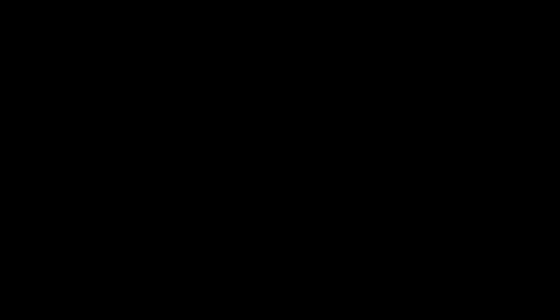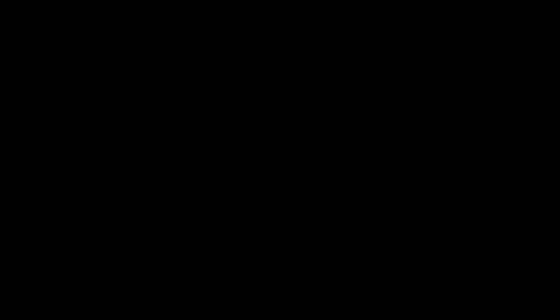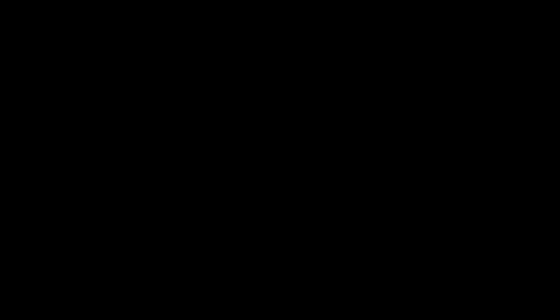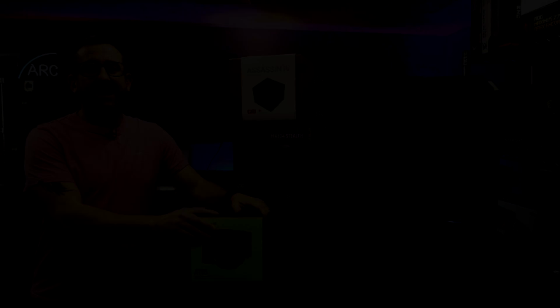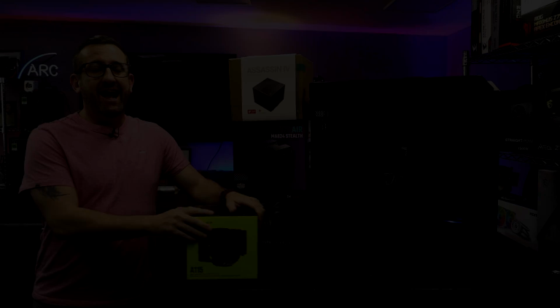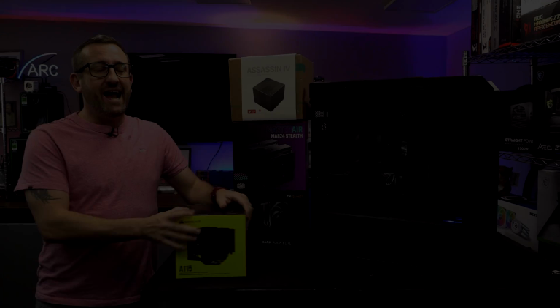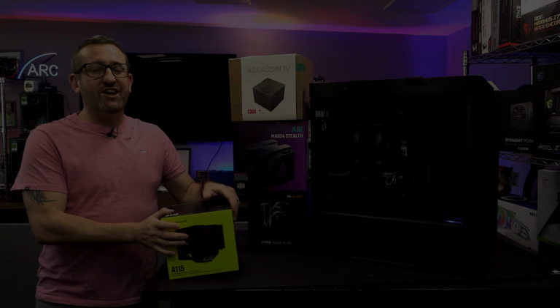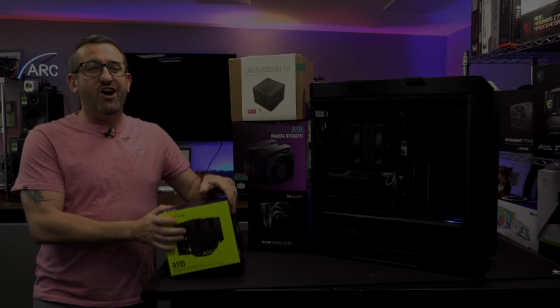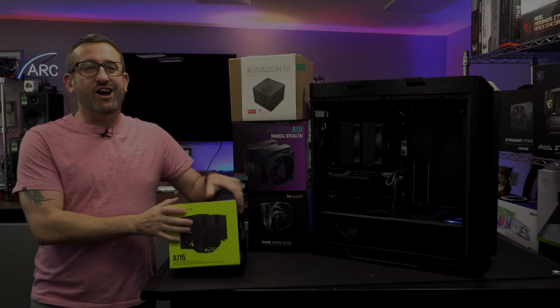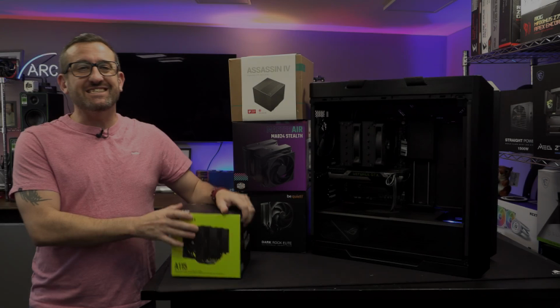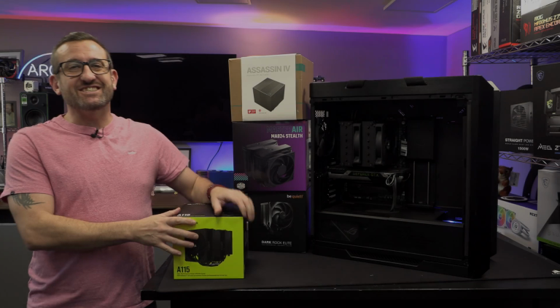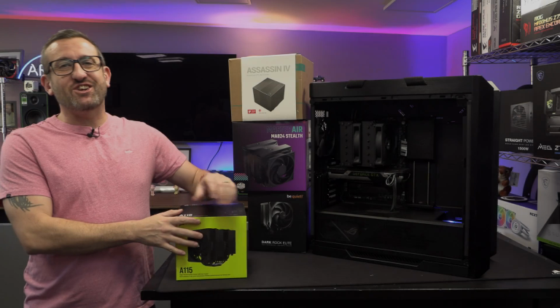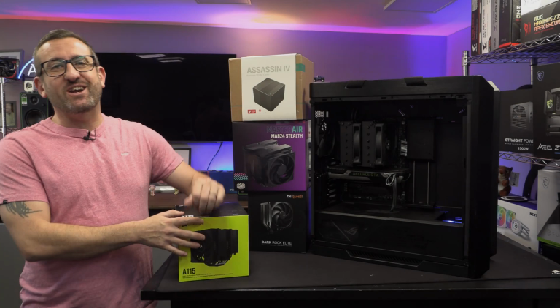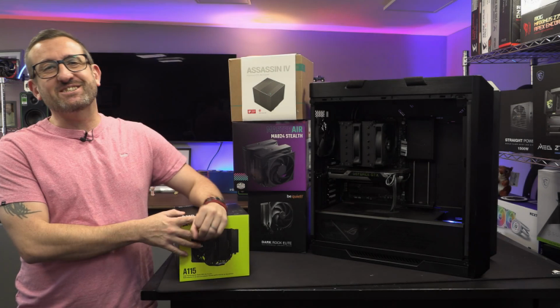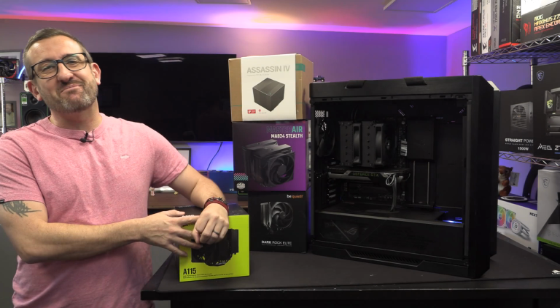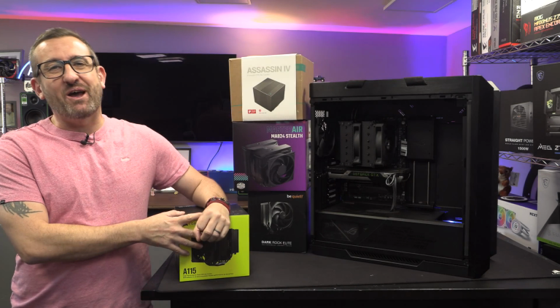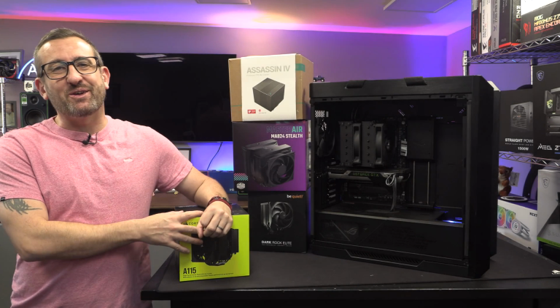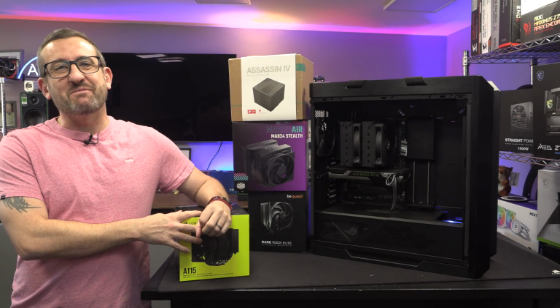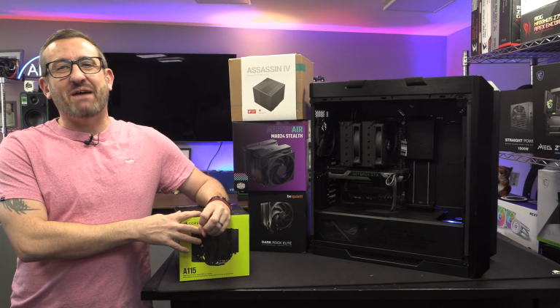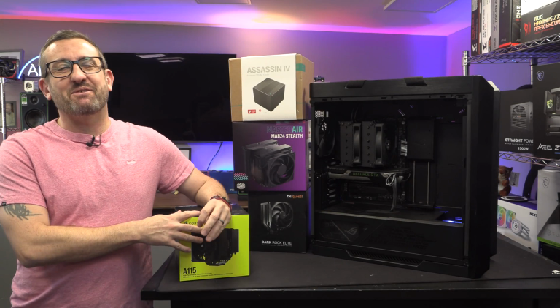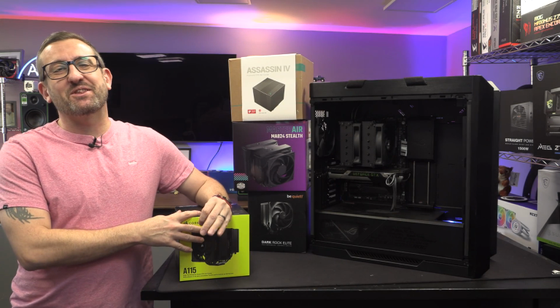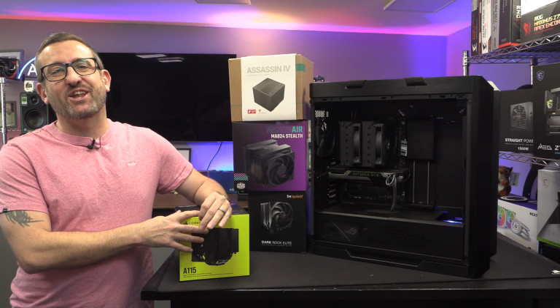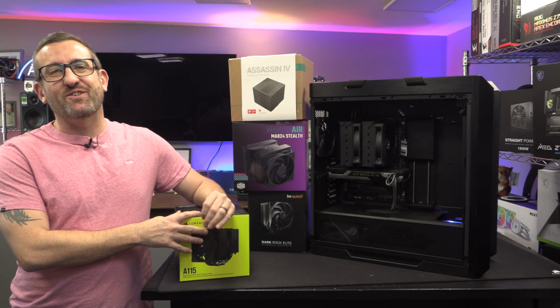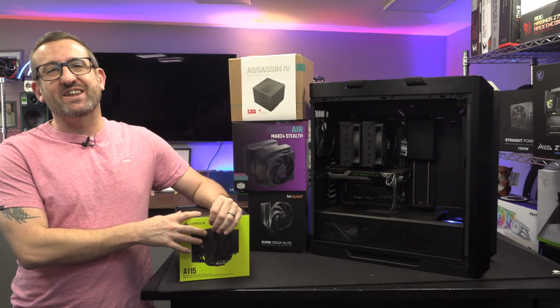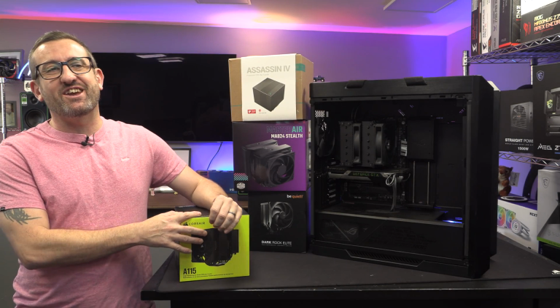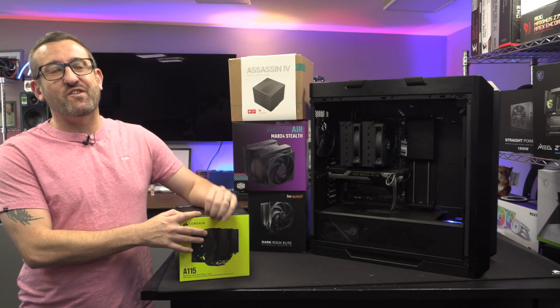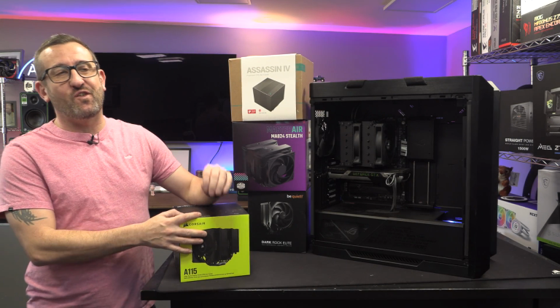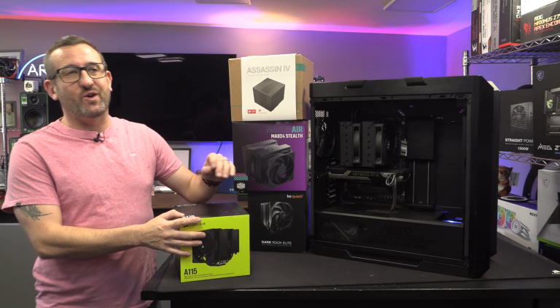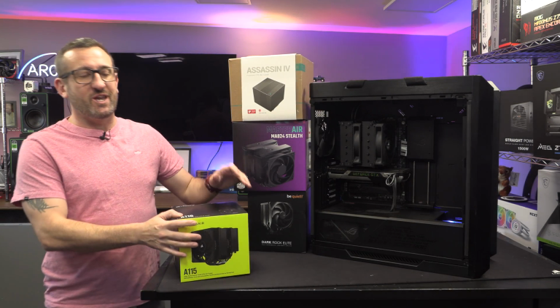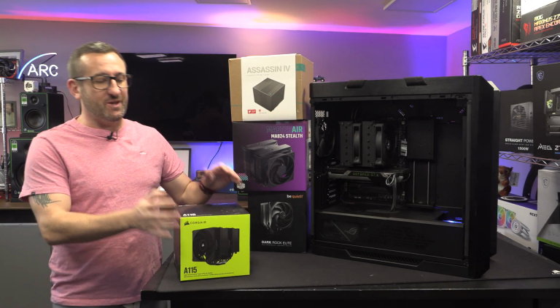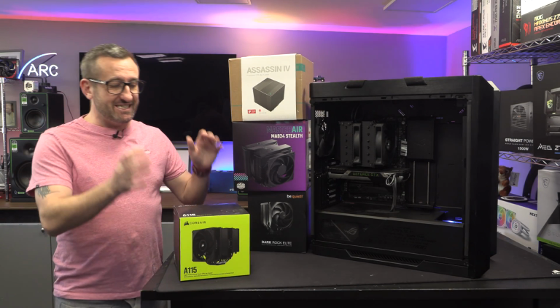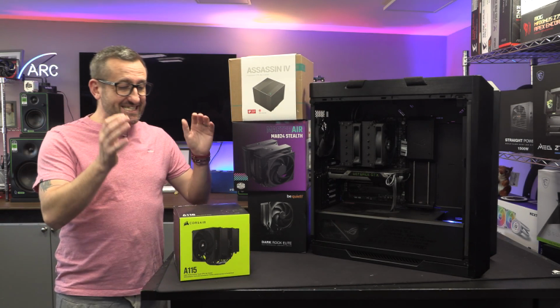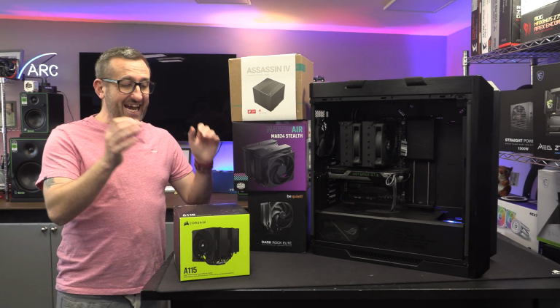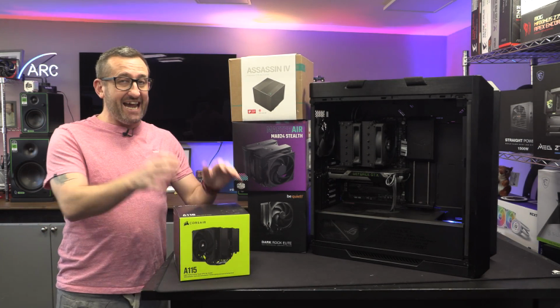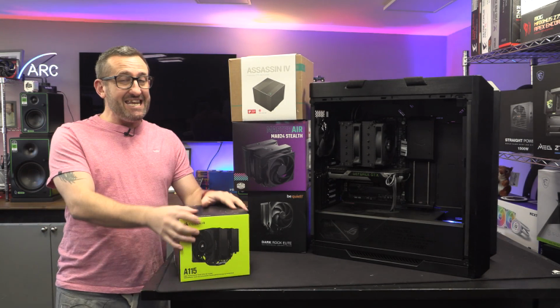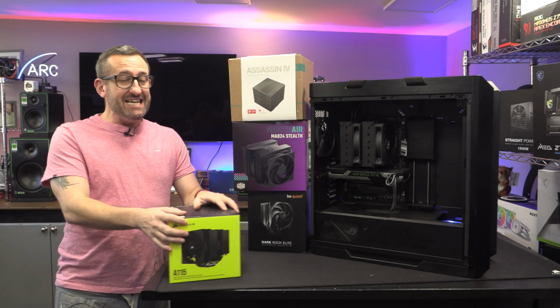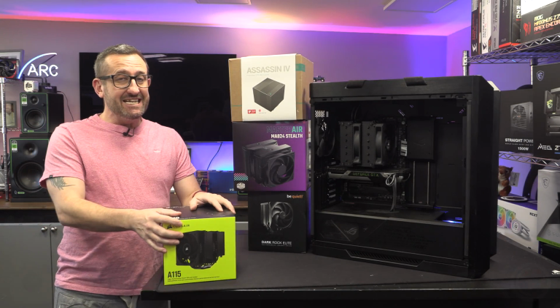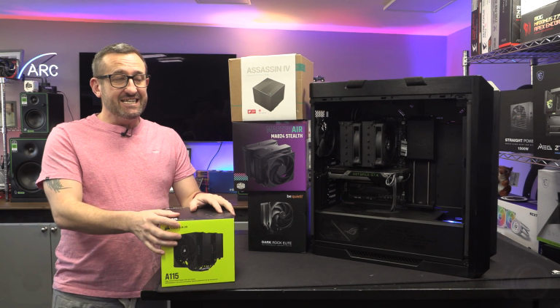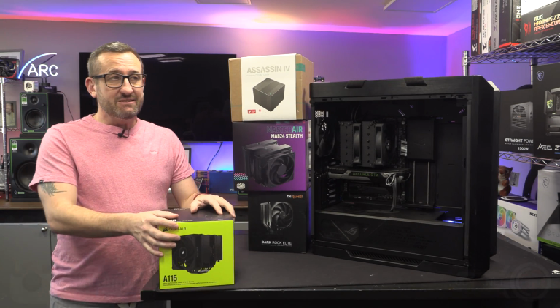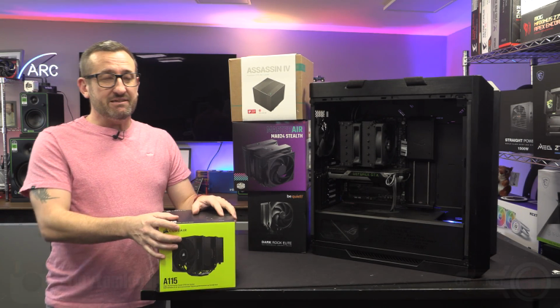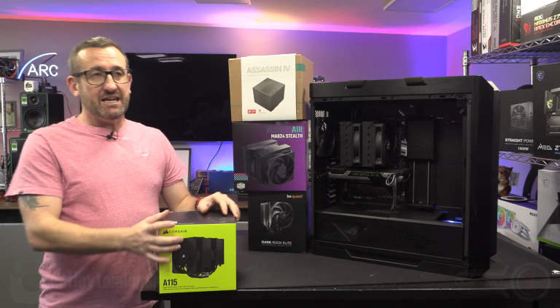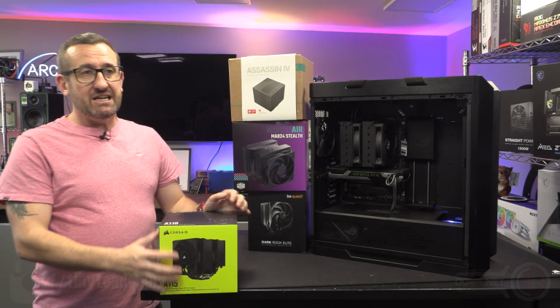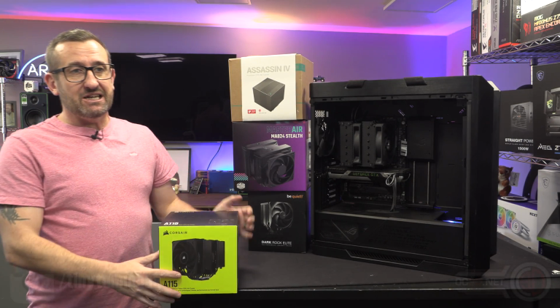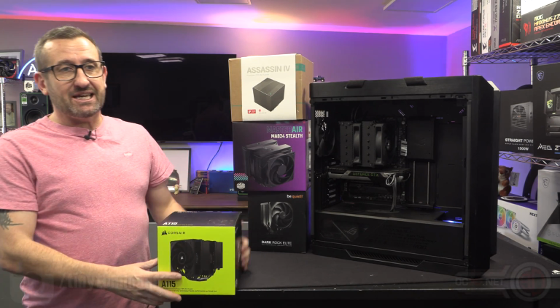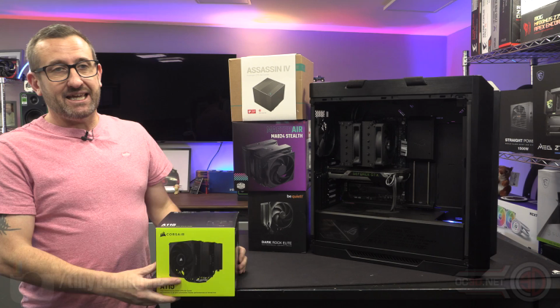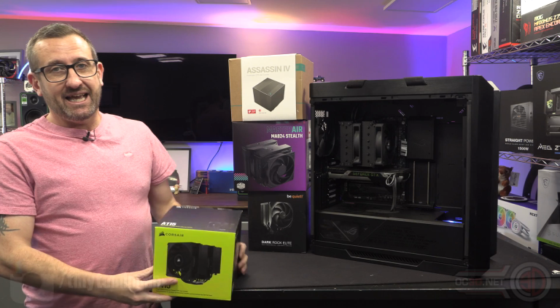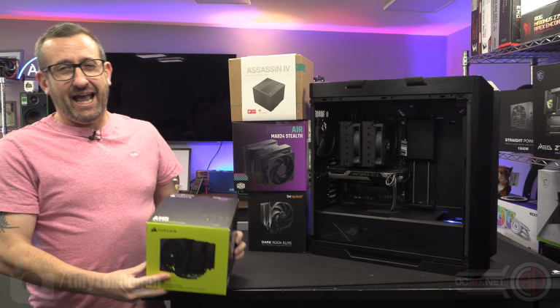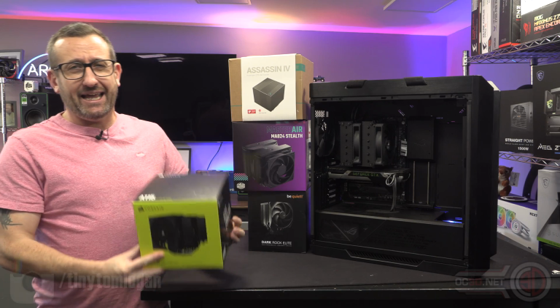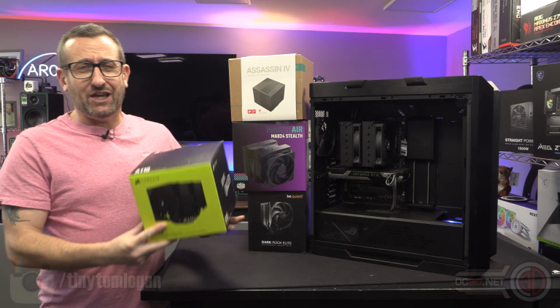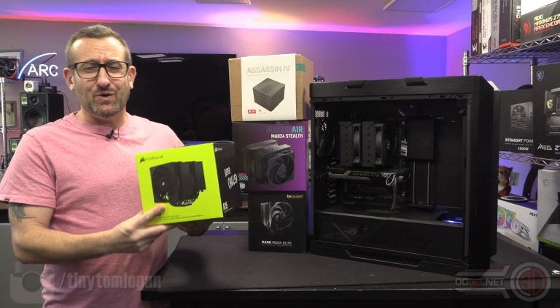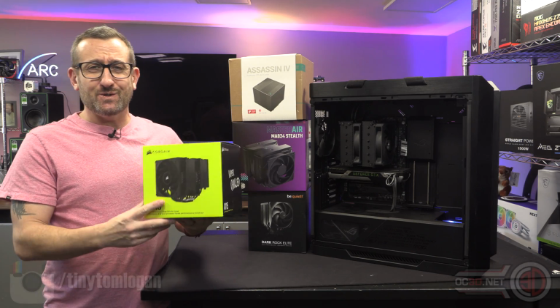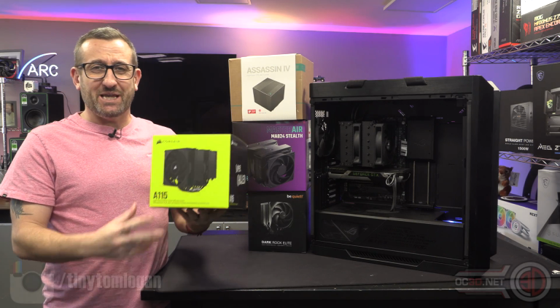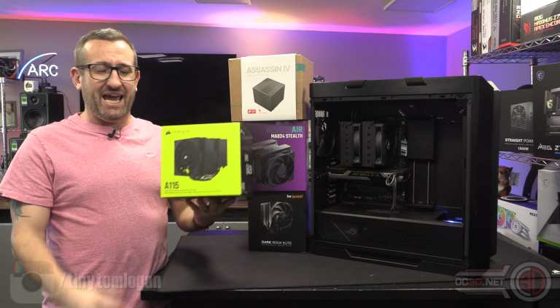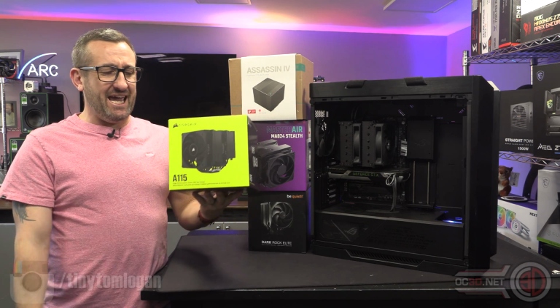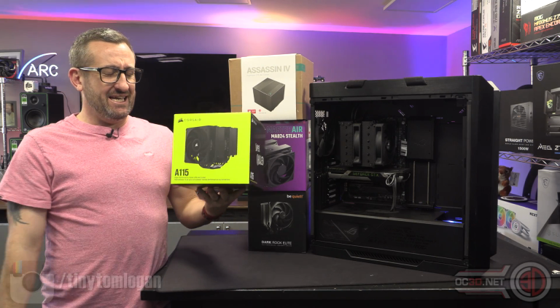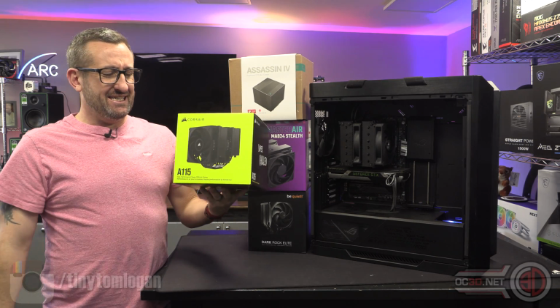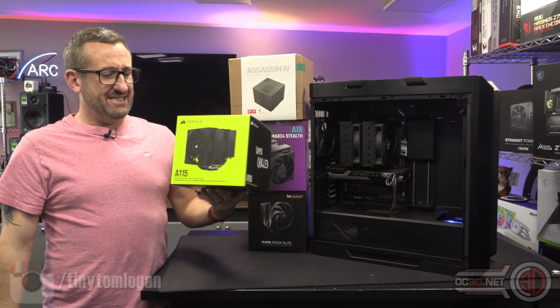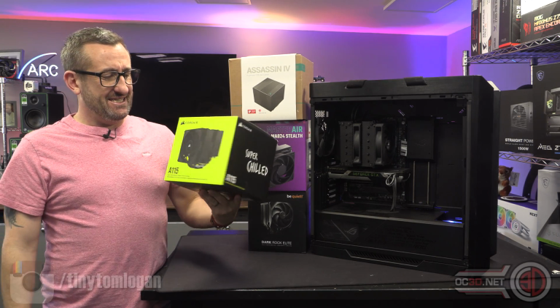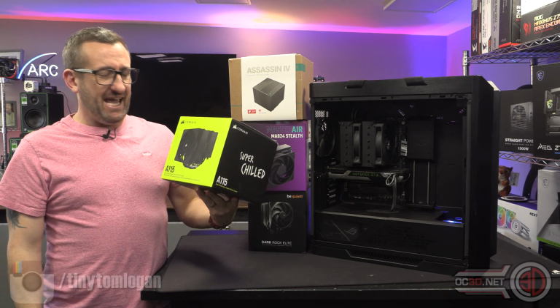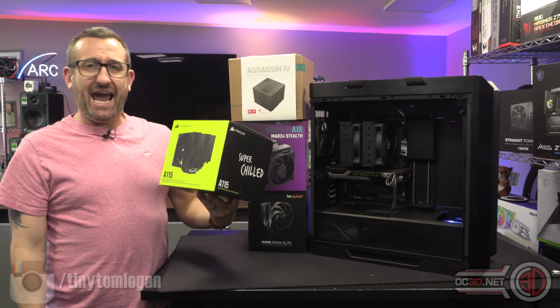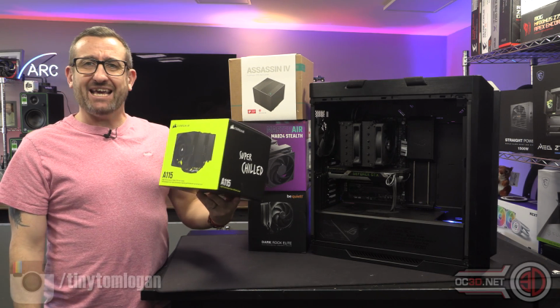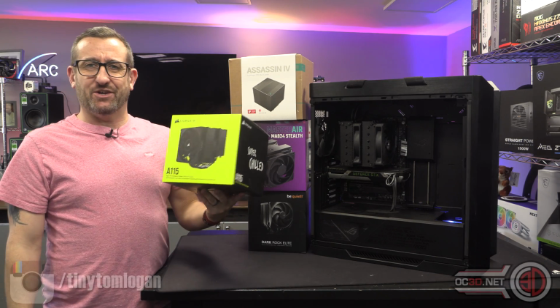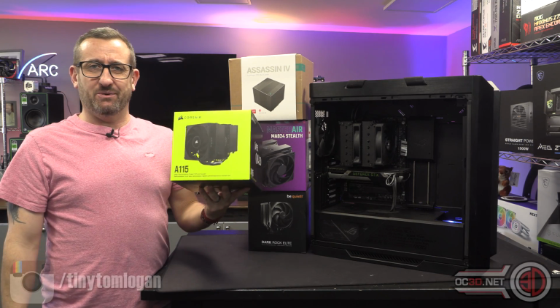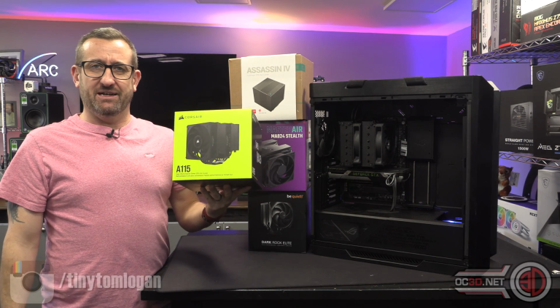Hey guys, it's Tiny Tom Logan back with another video, and today we're going to look at a Corsair air cooler.